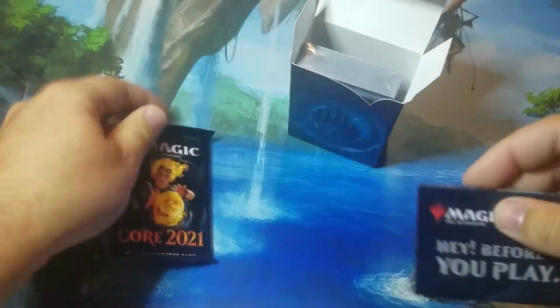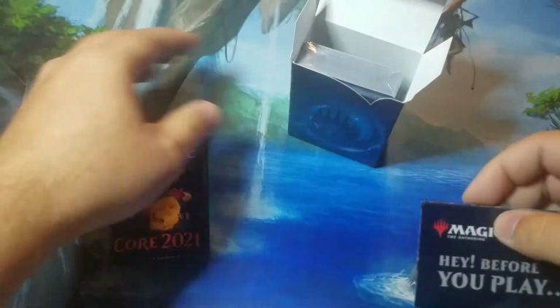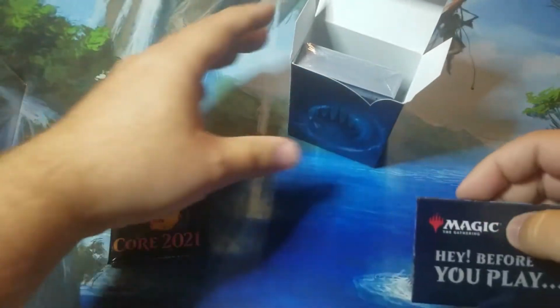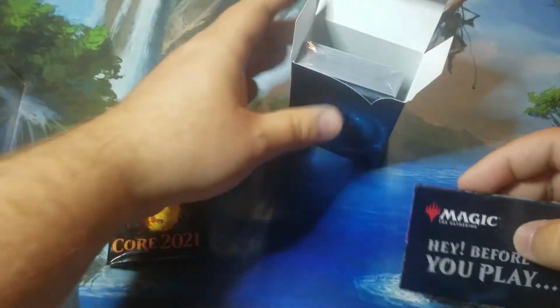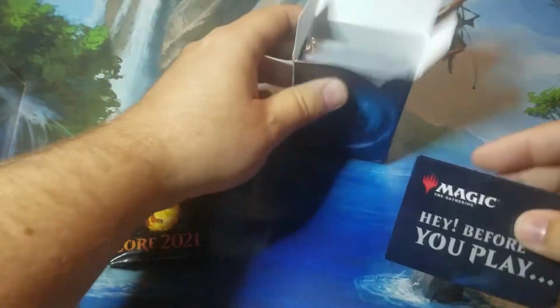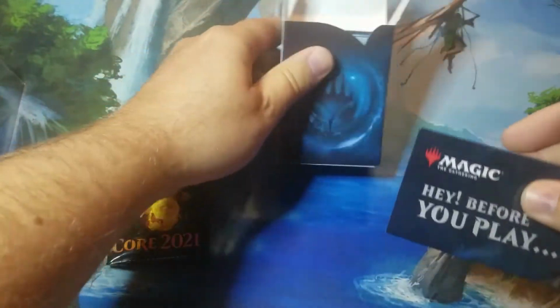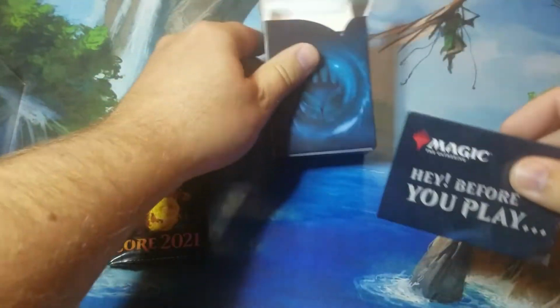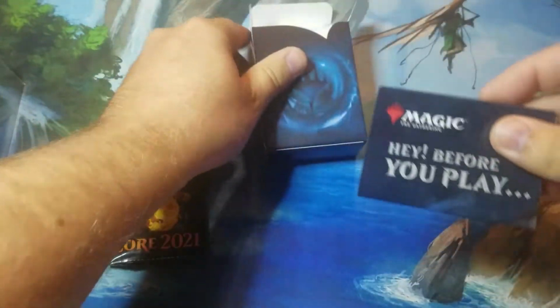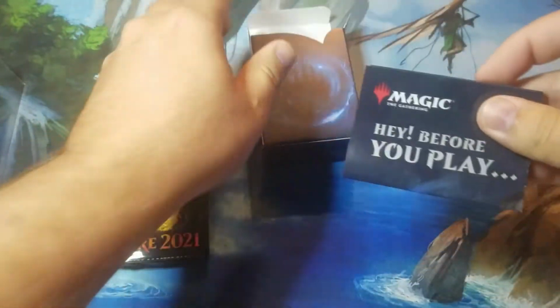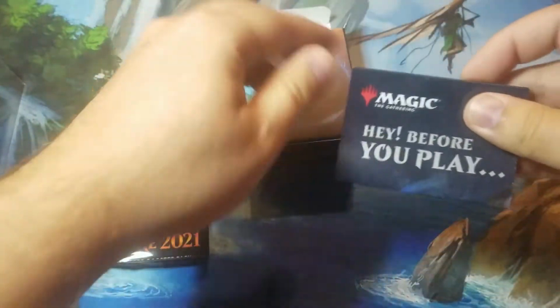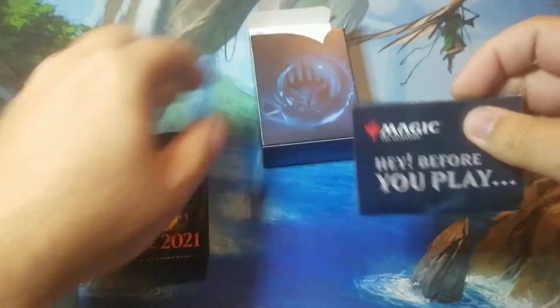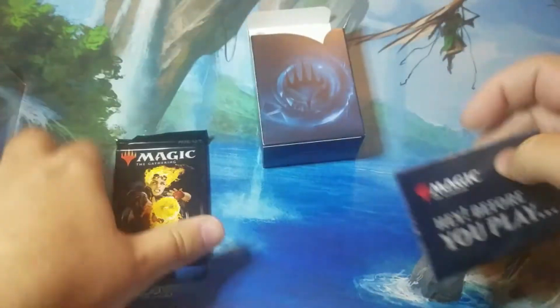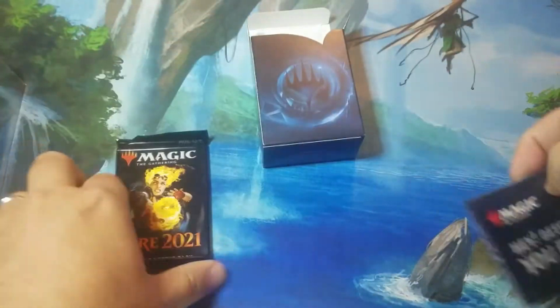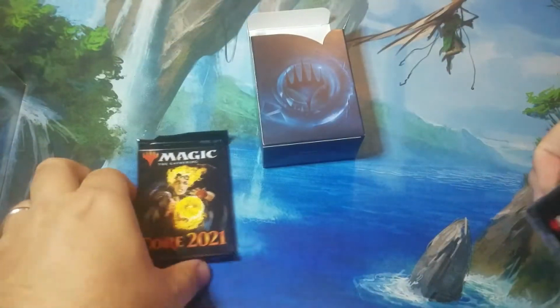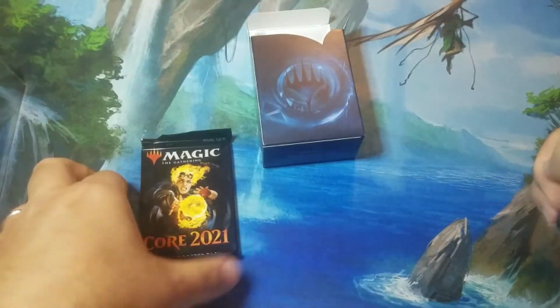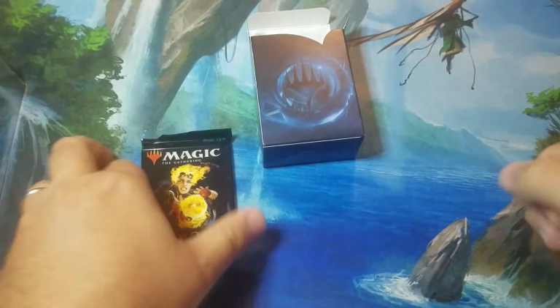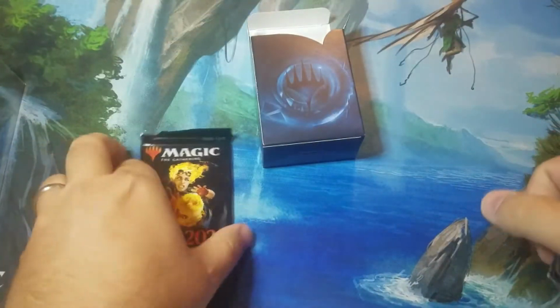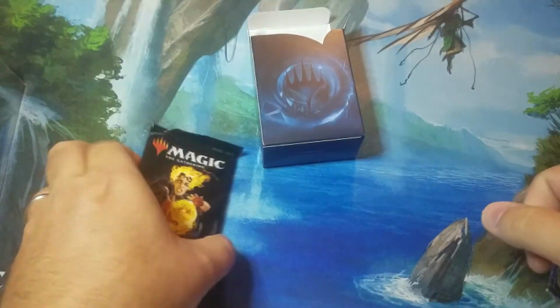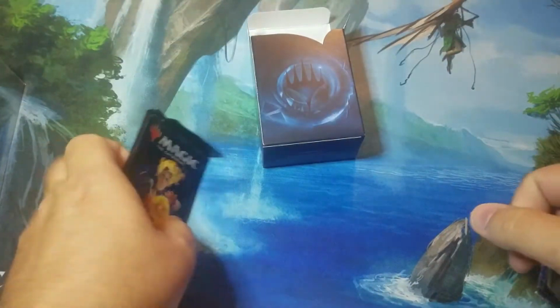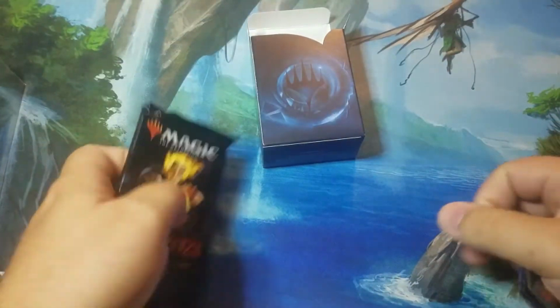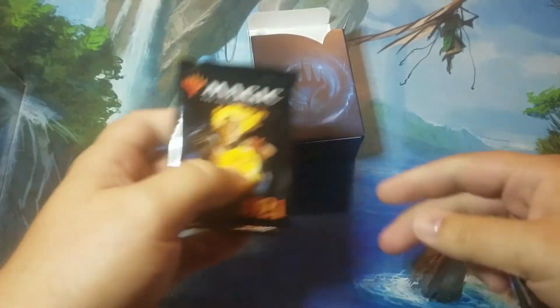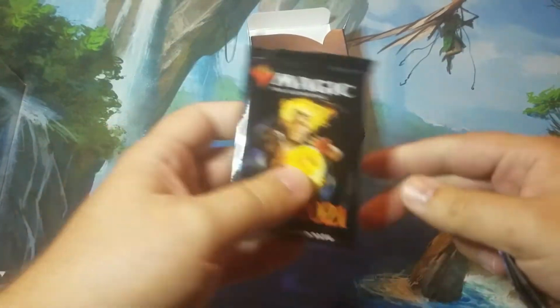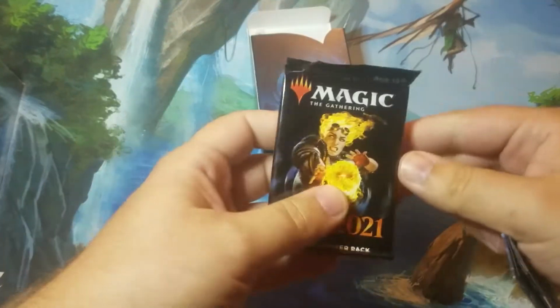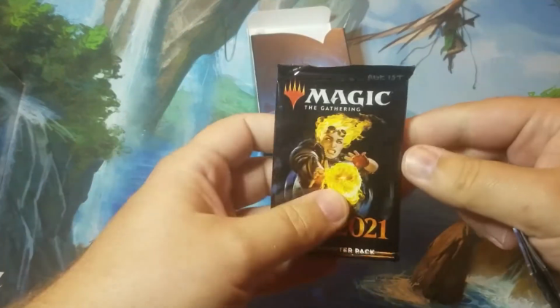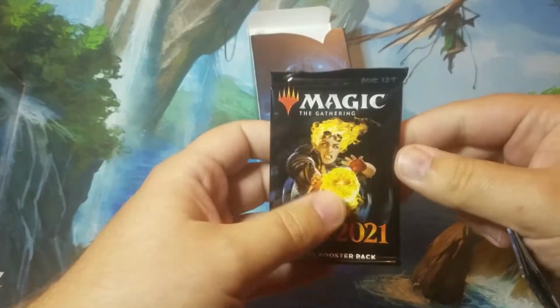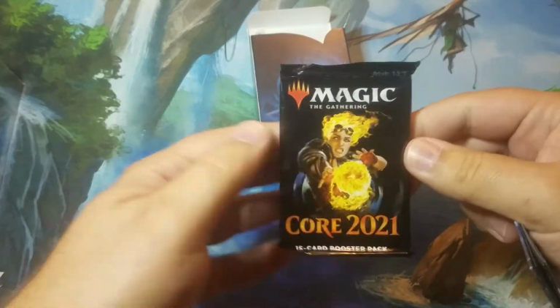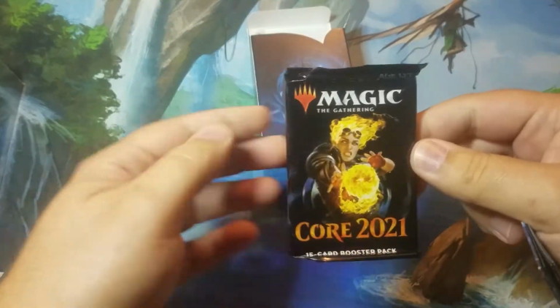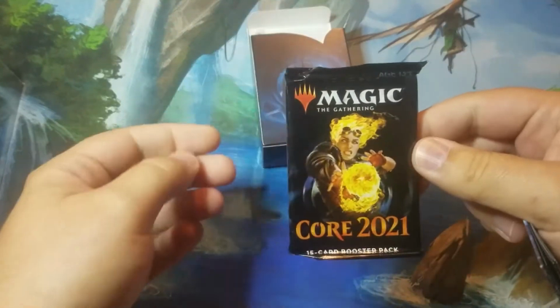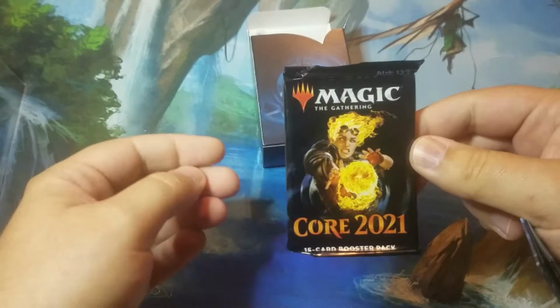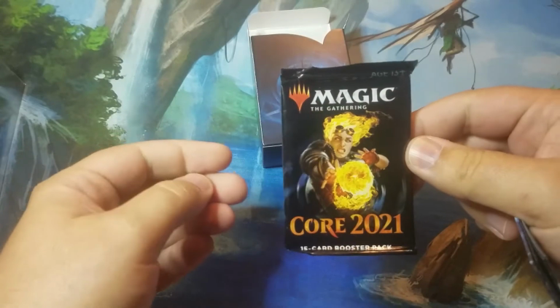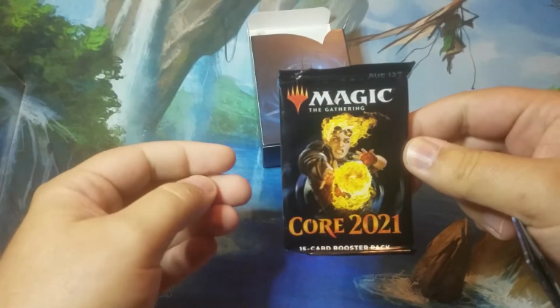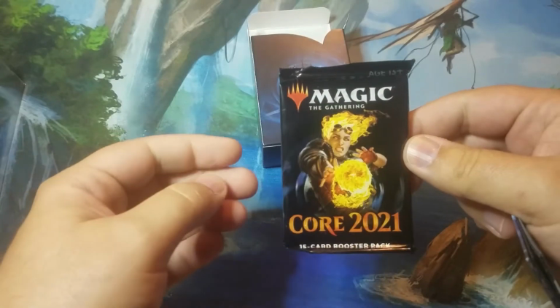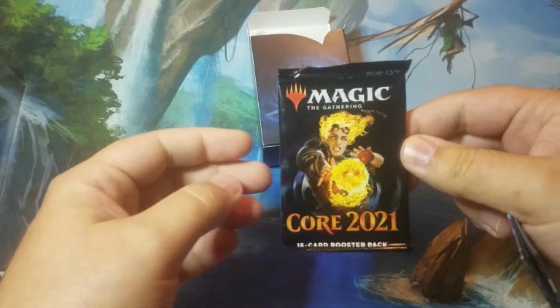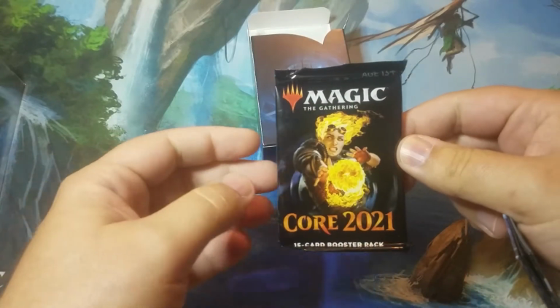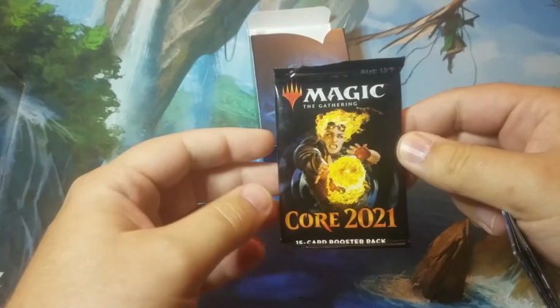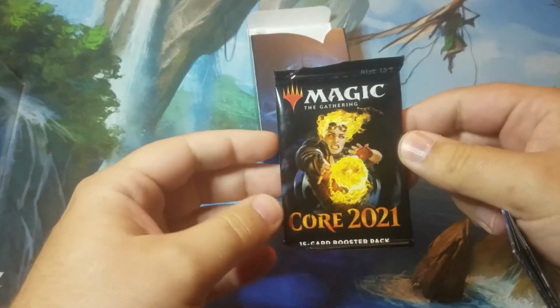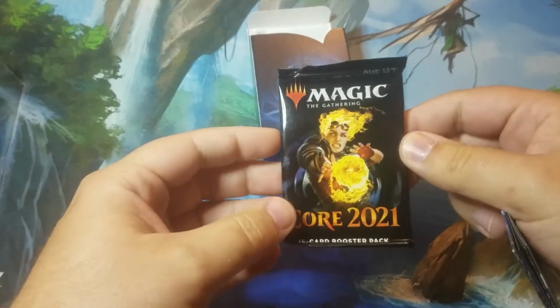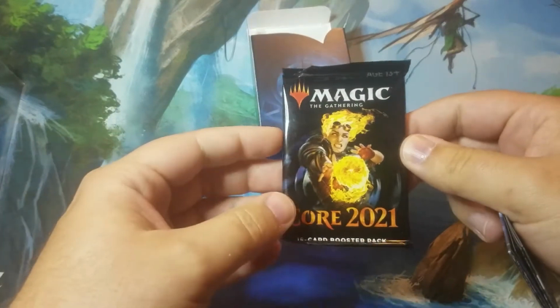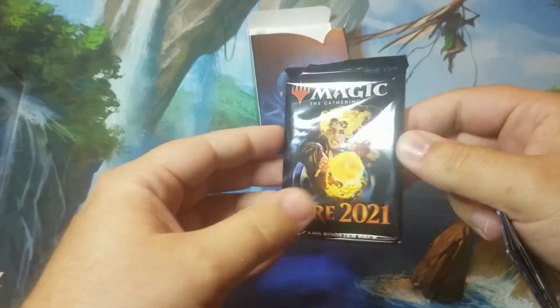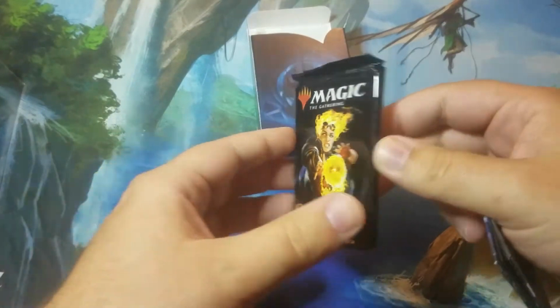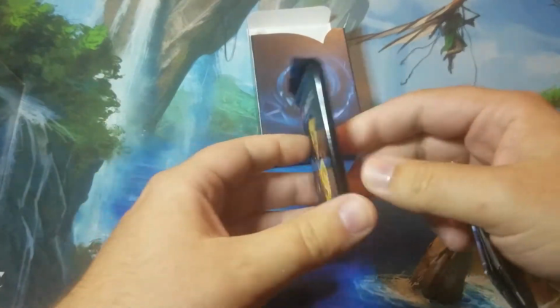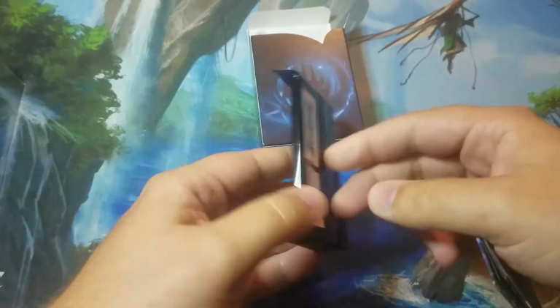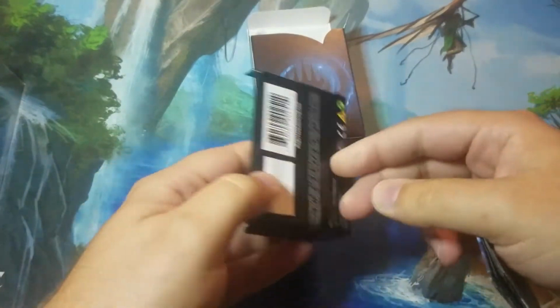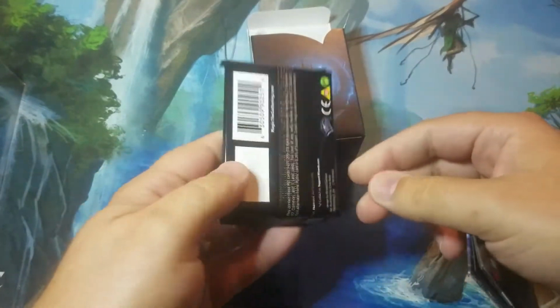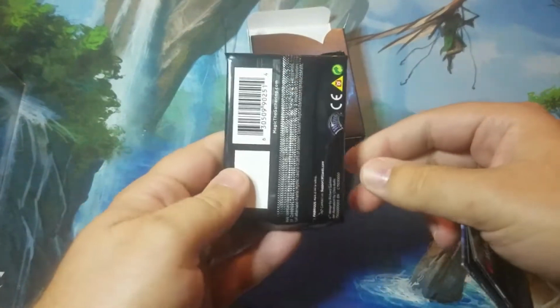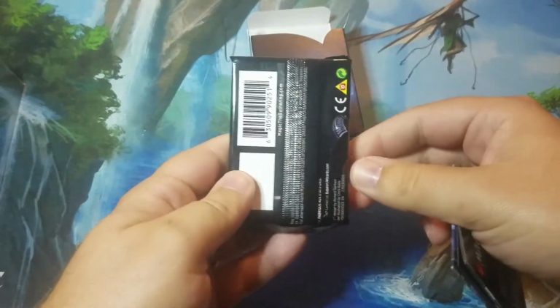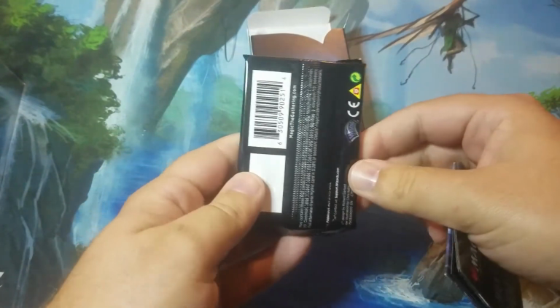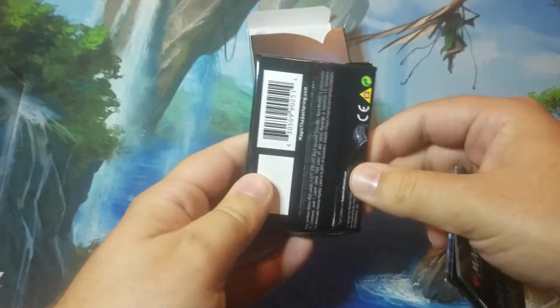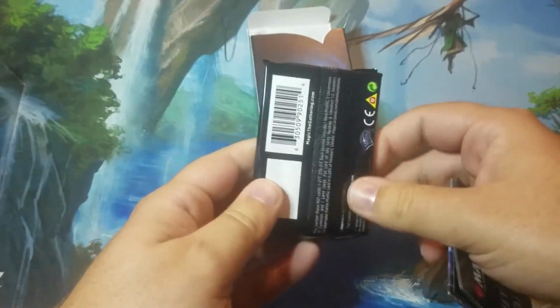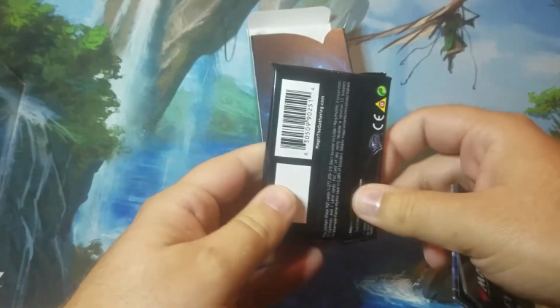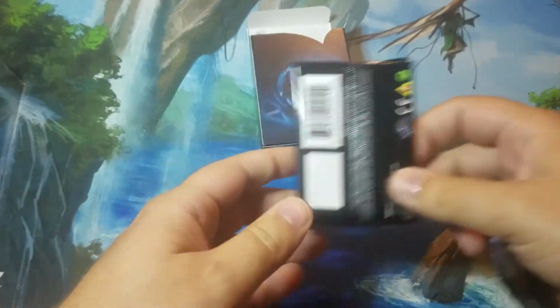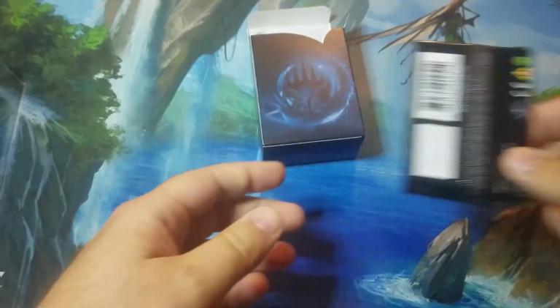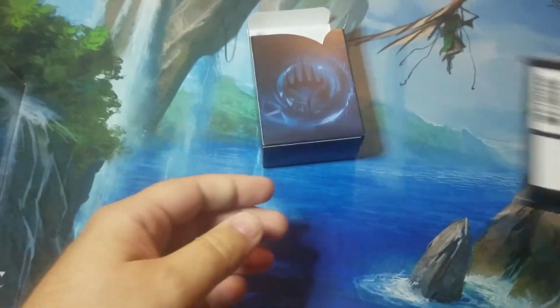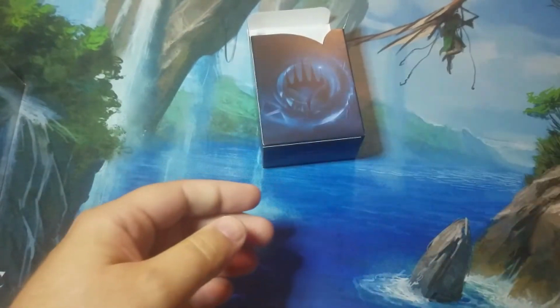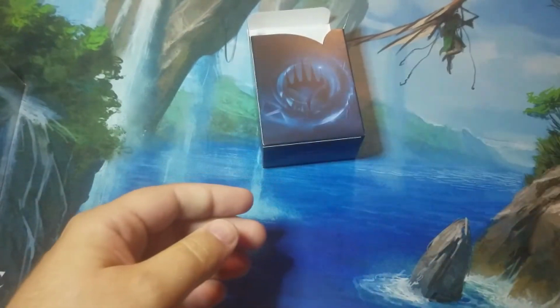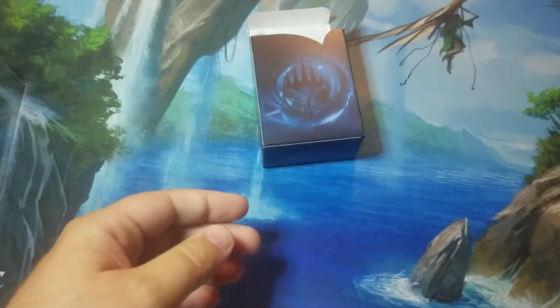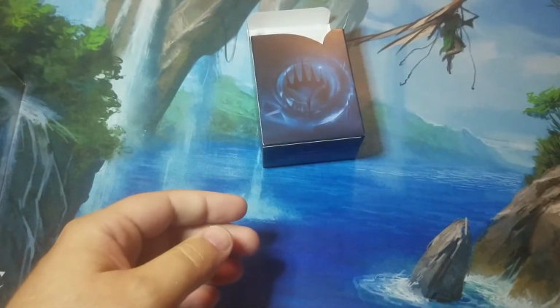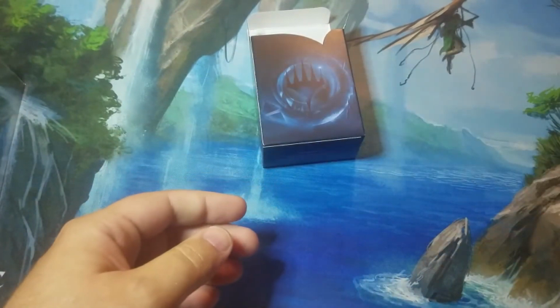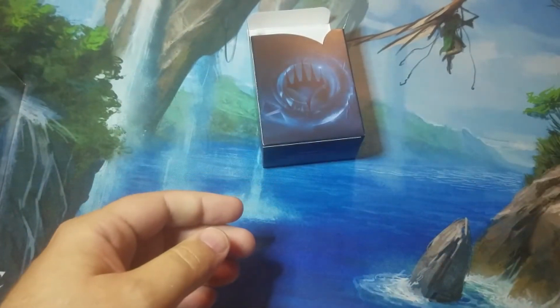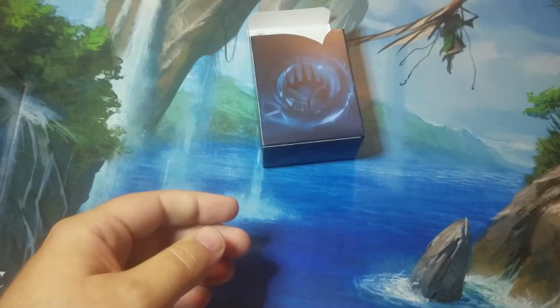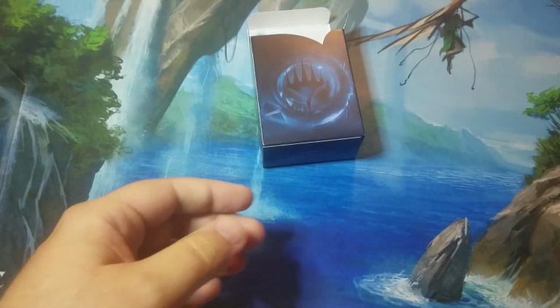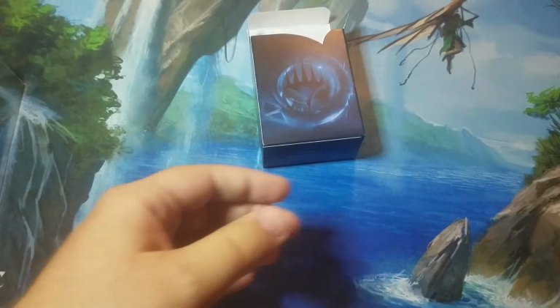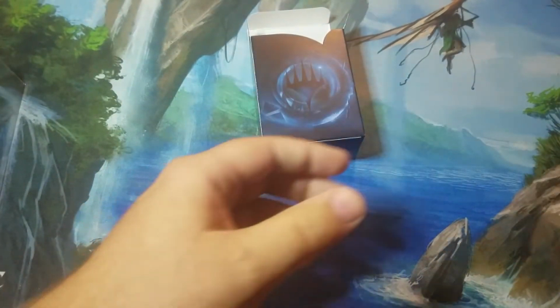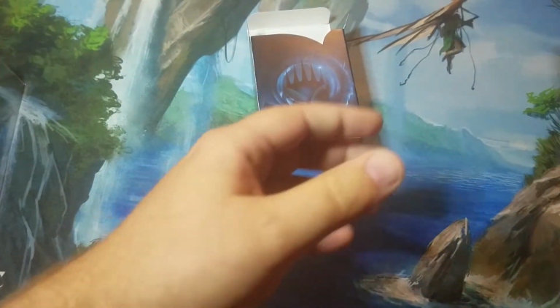You get your Core 2021 booster pack. We'll save that for a pack opening video later — make sure to check those out.